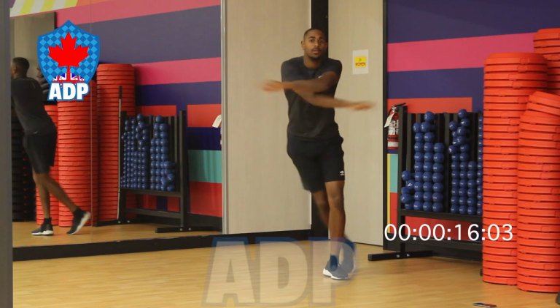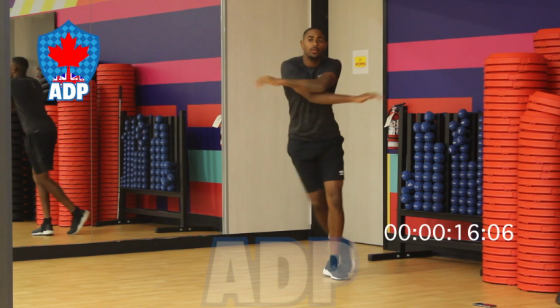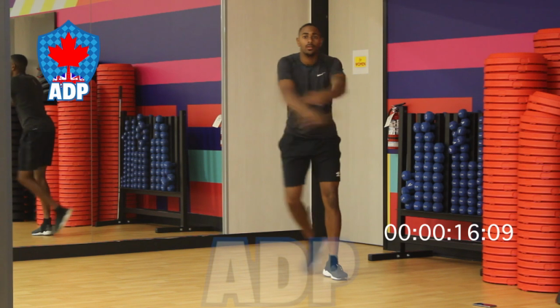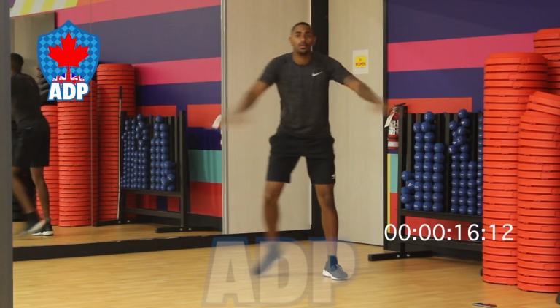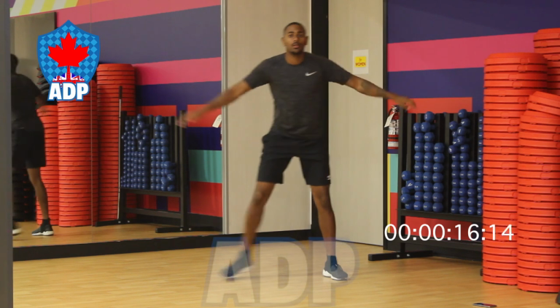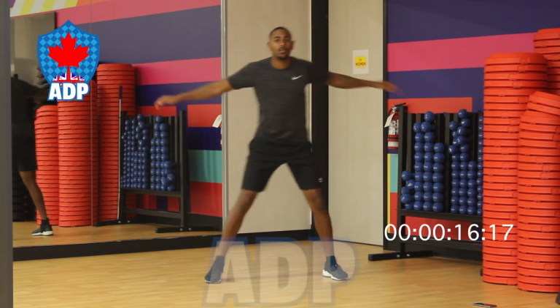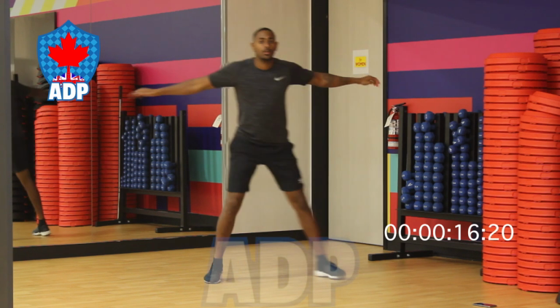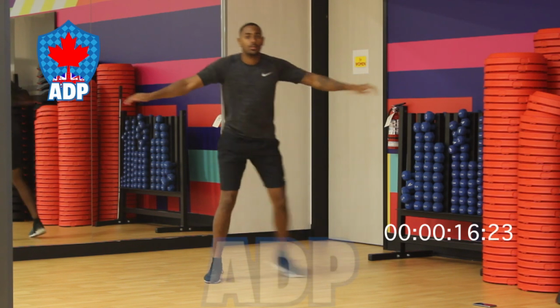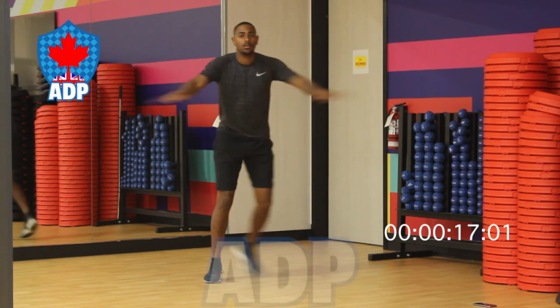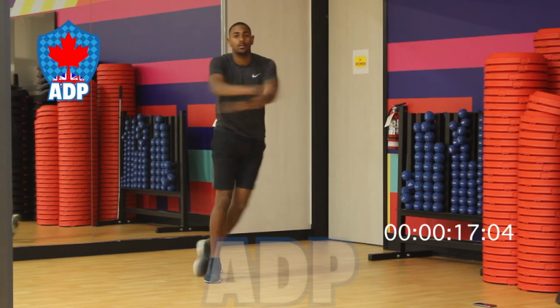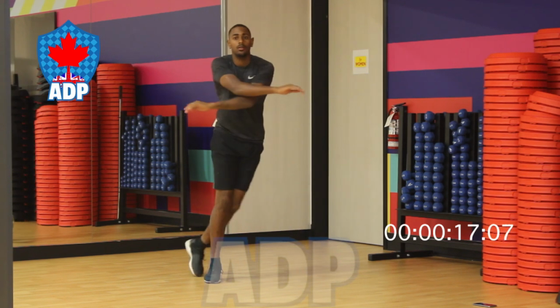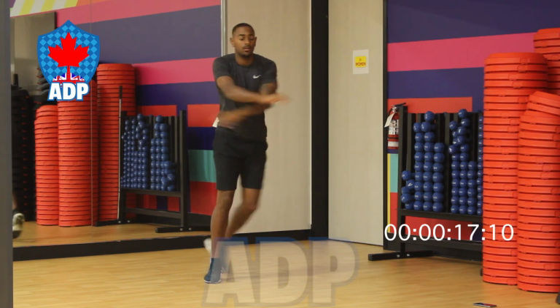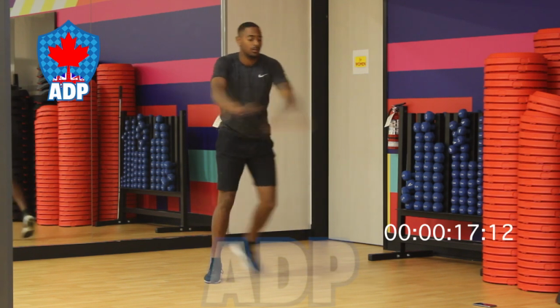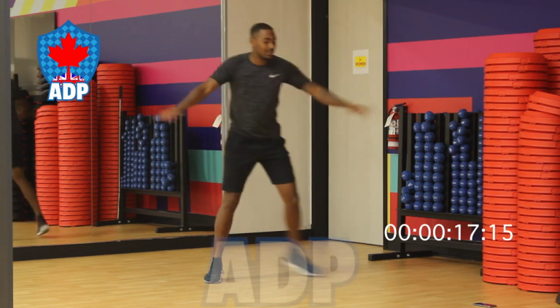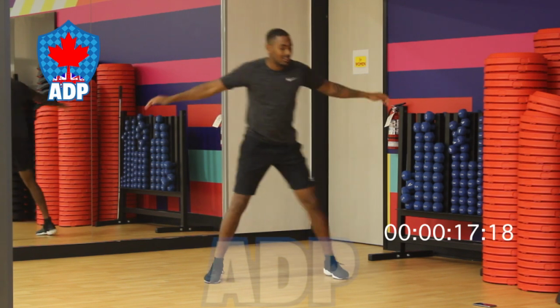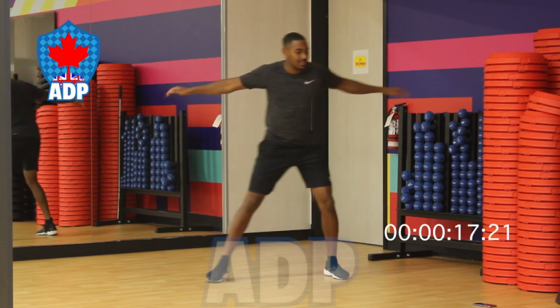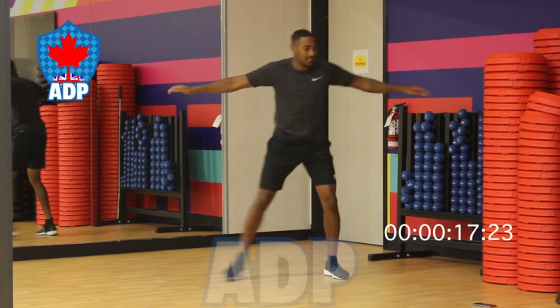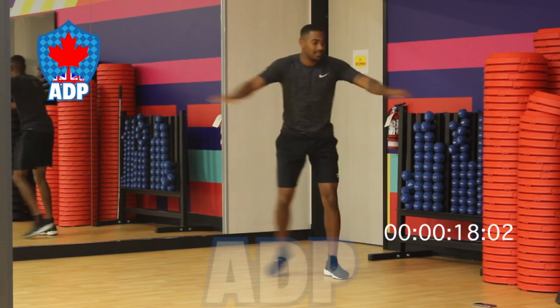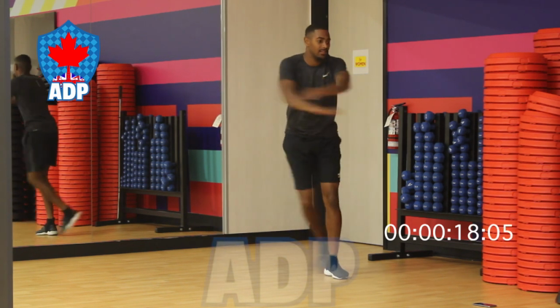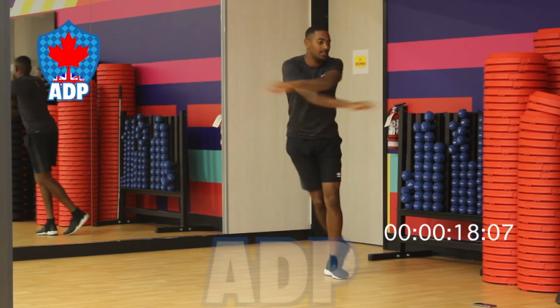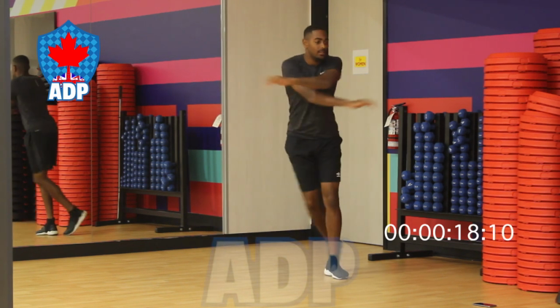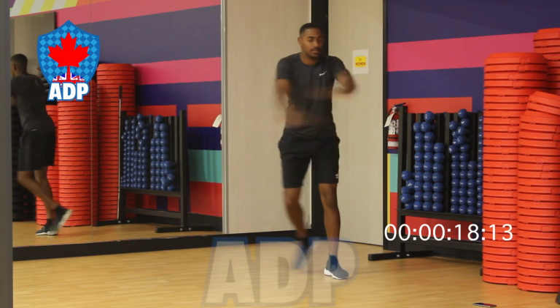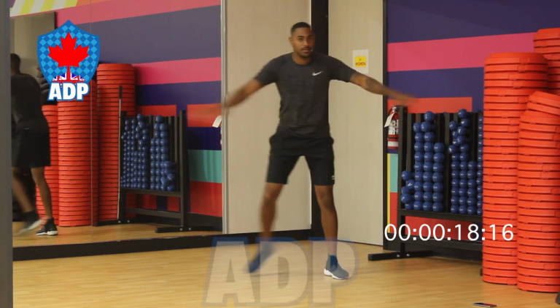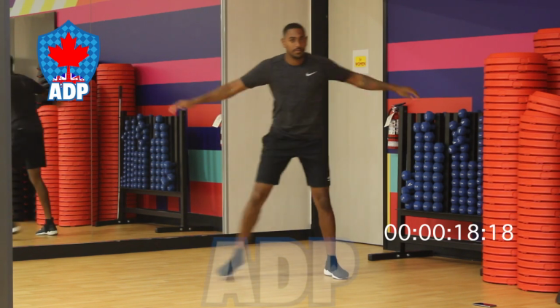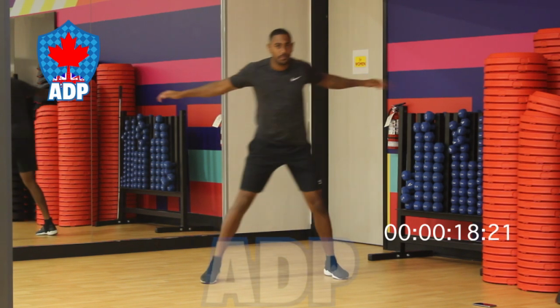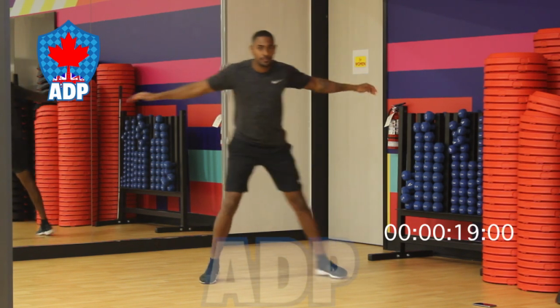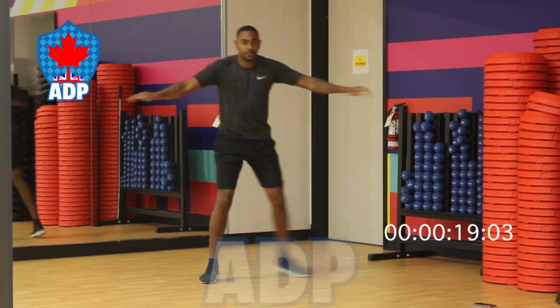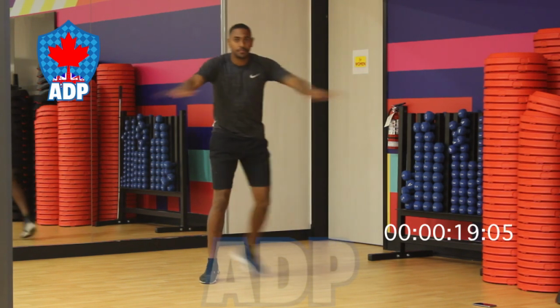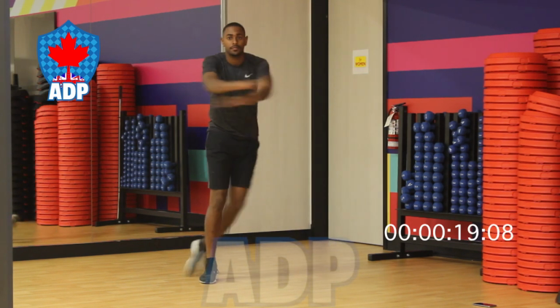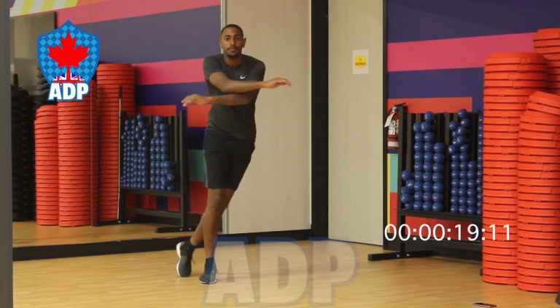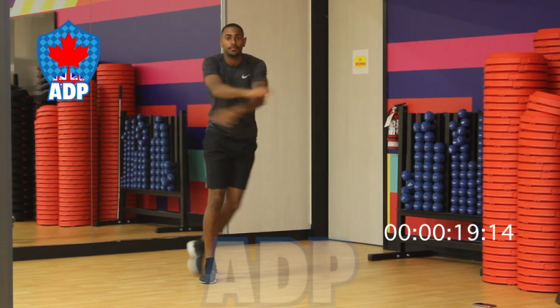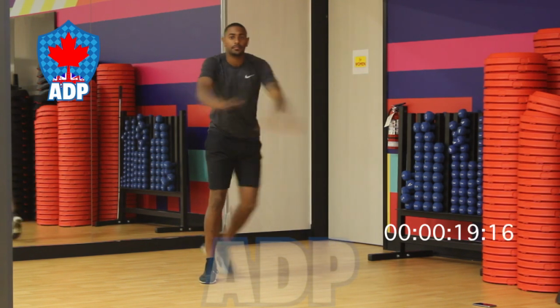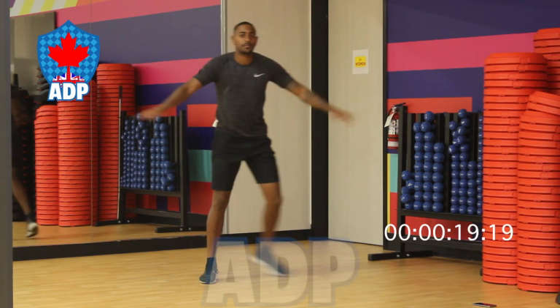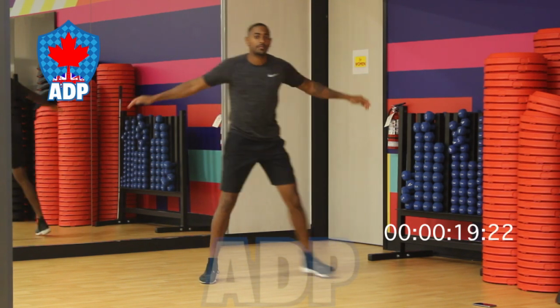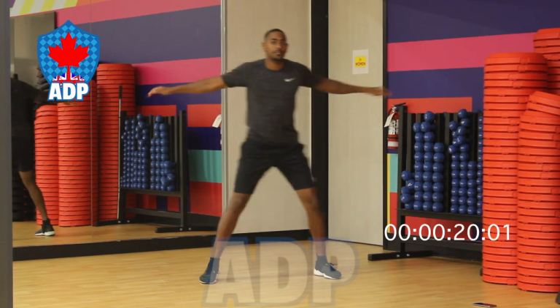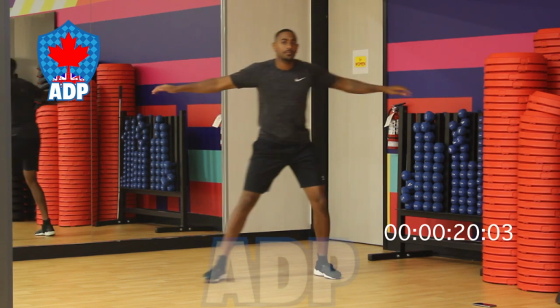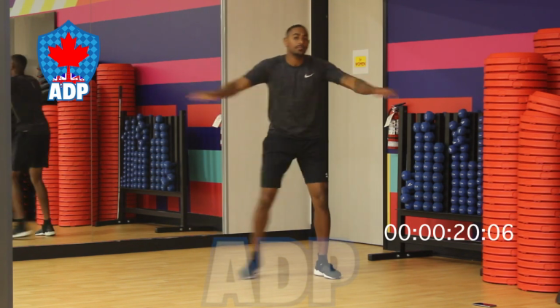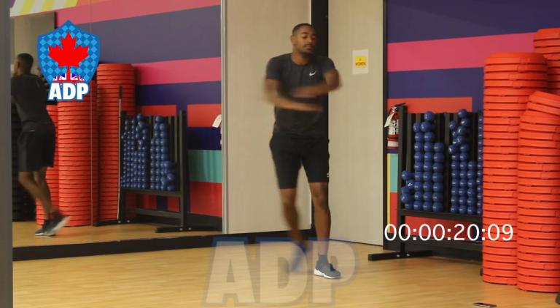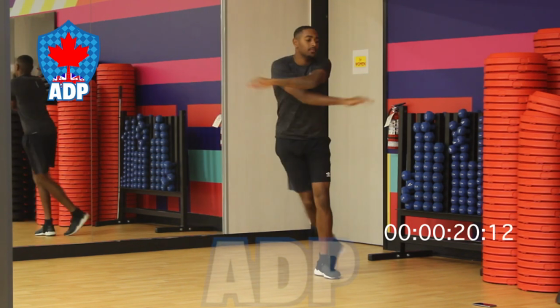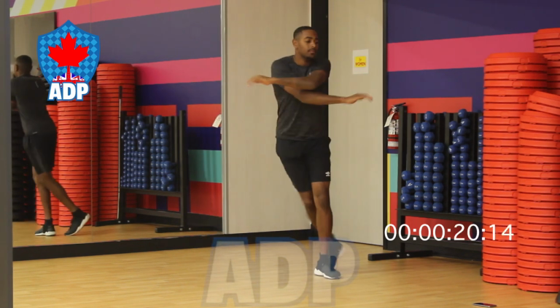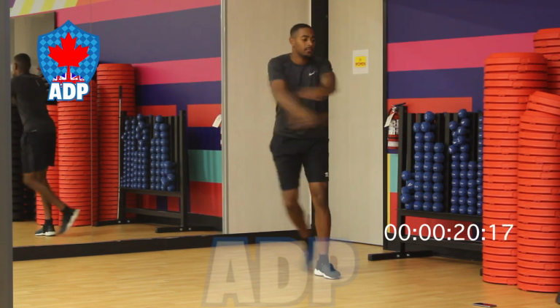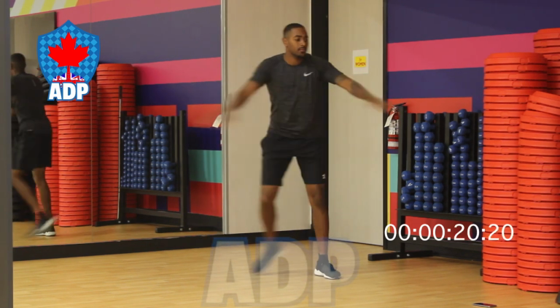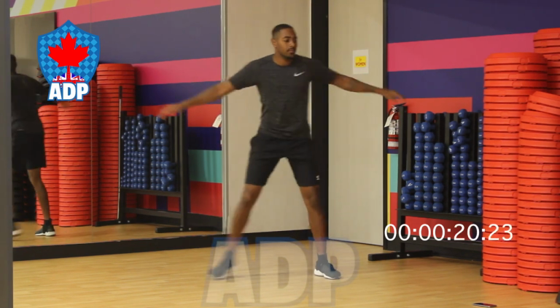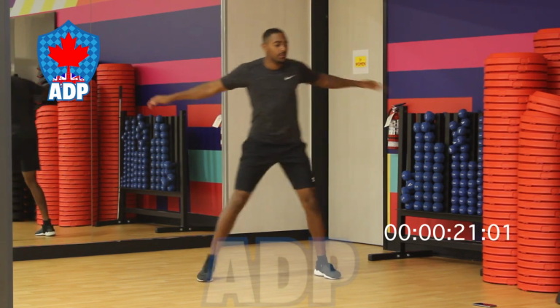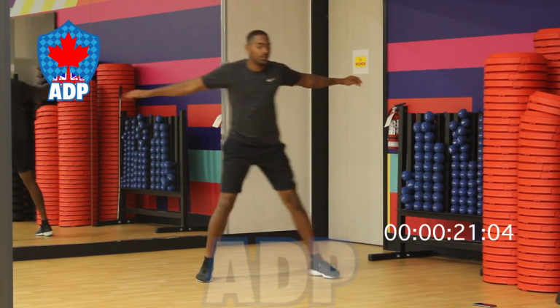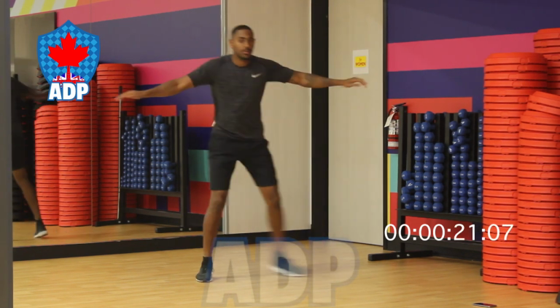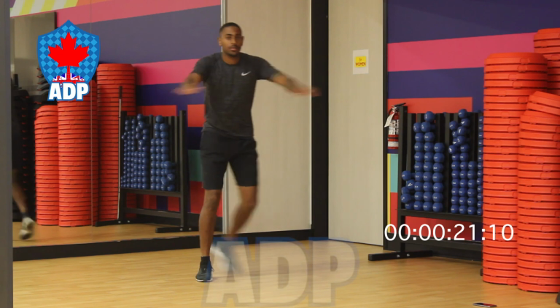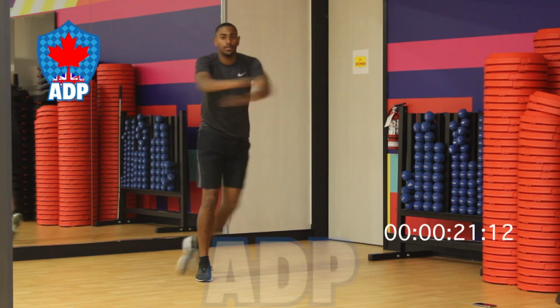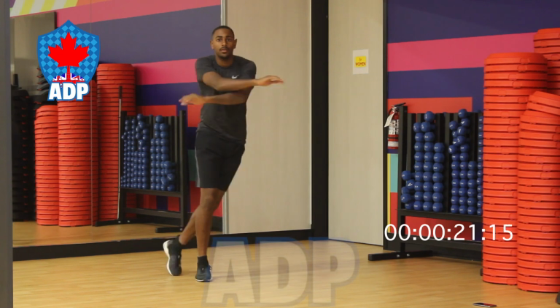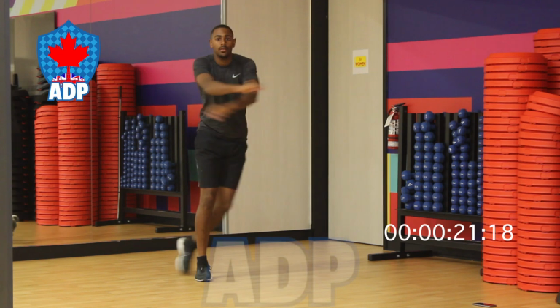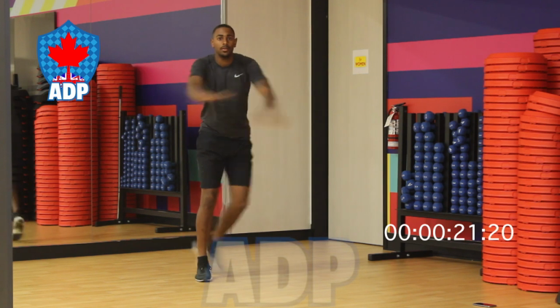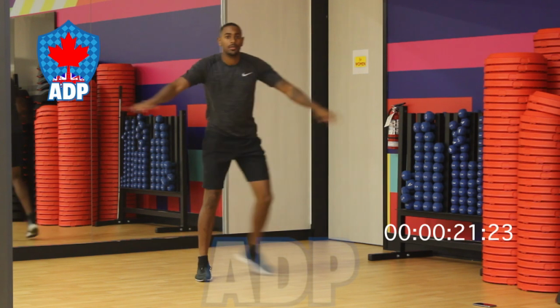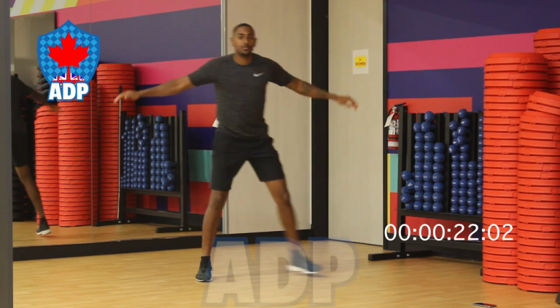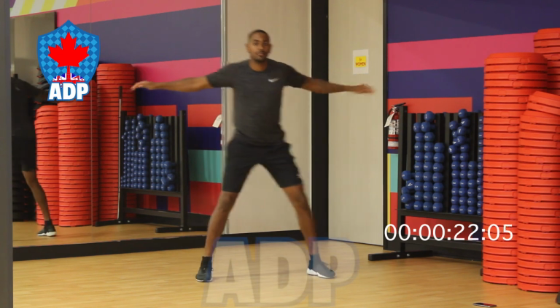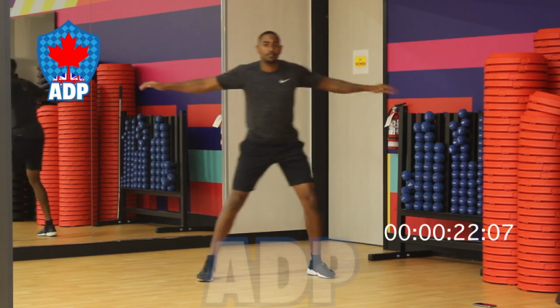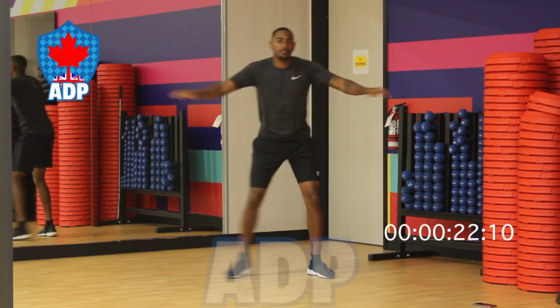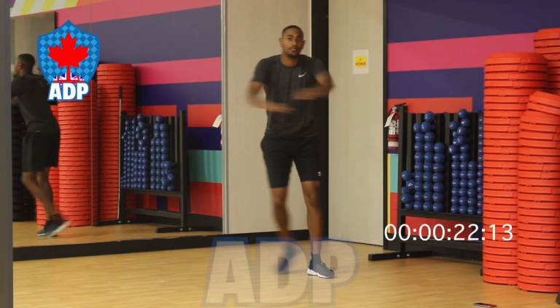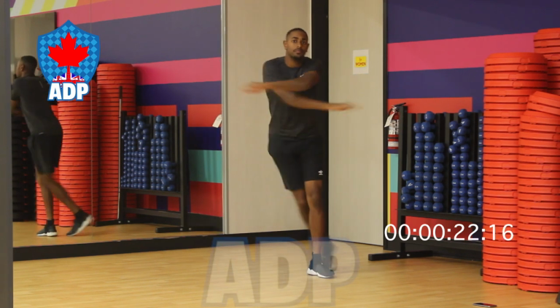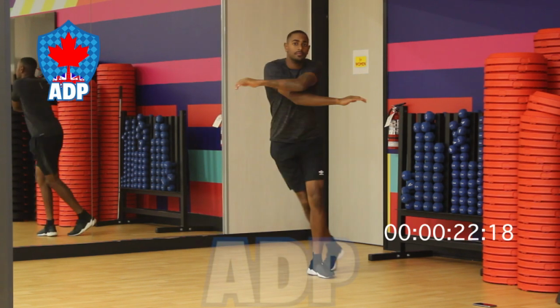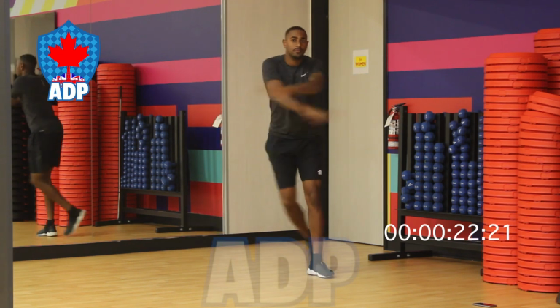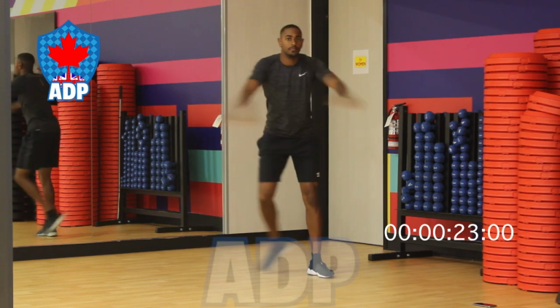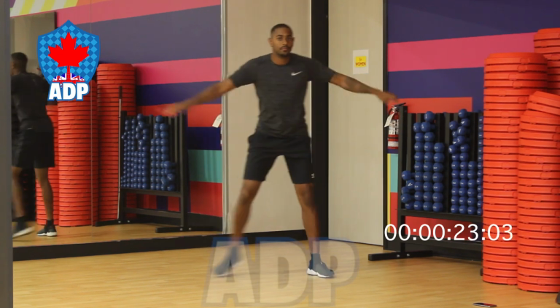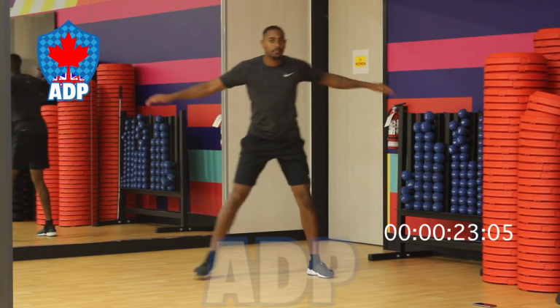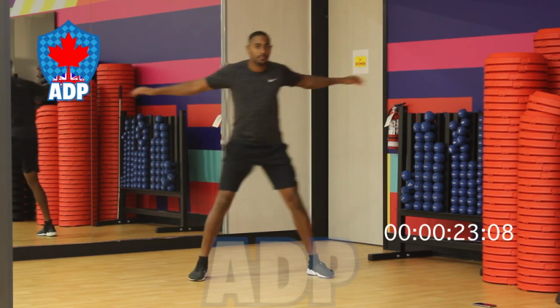As you see here, we shuffle from left to right, moving our arms across our body back and forth for a total of 30 seconds.